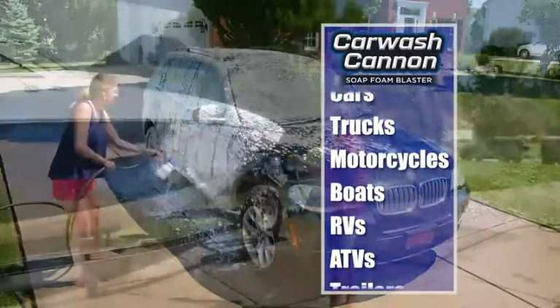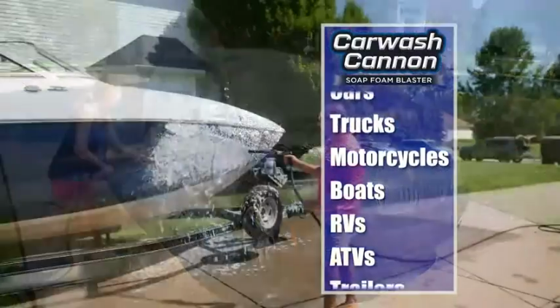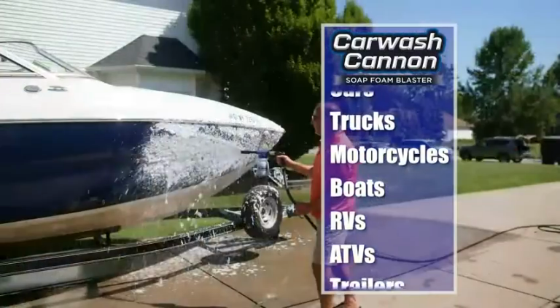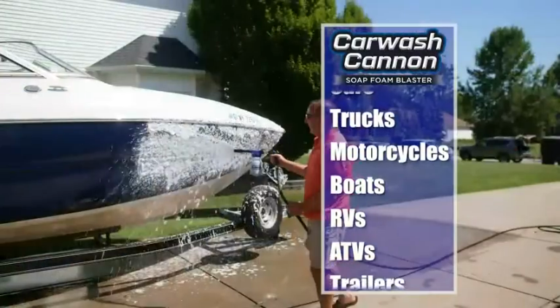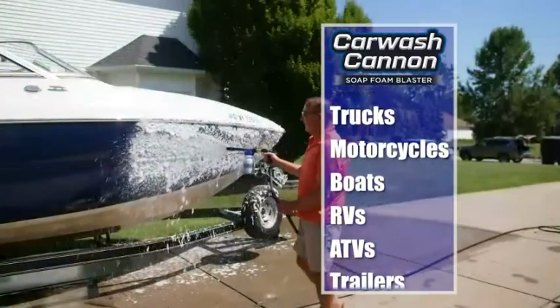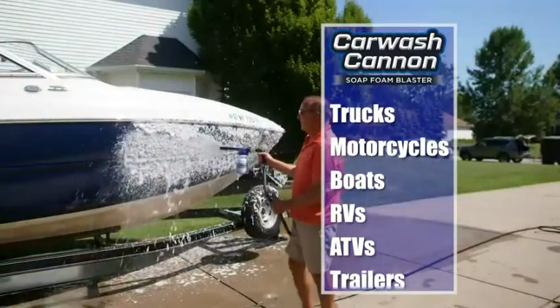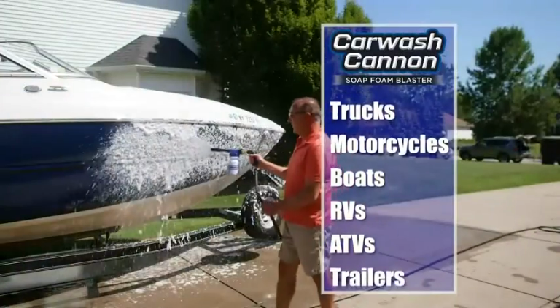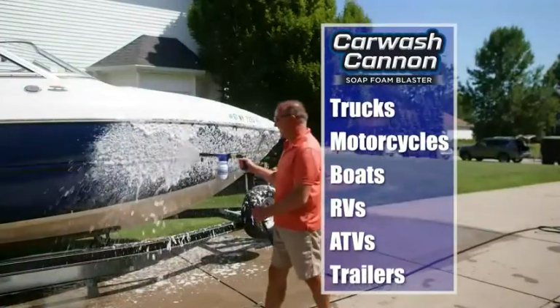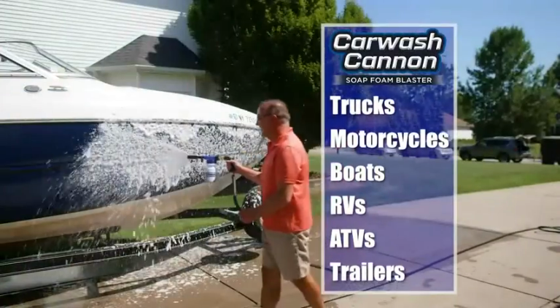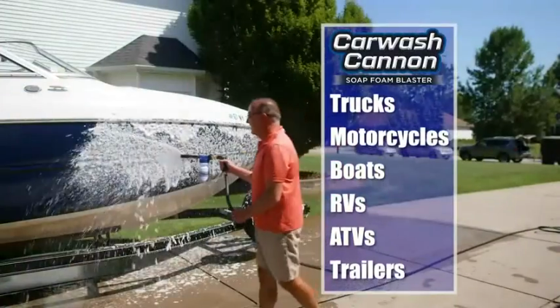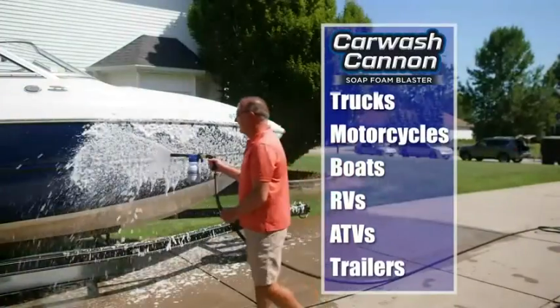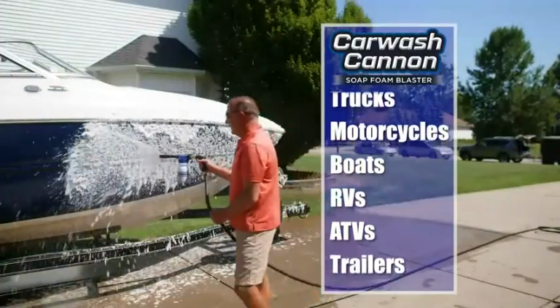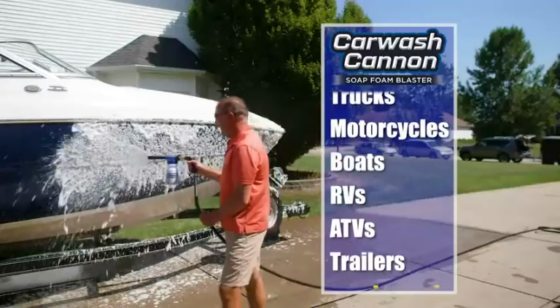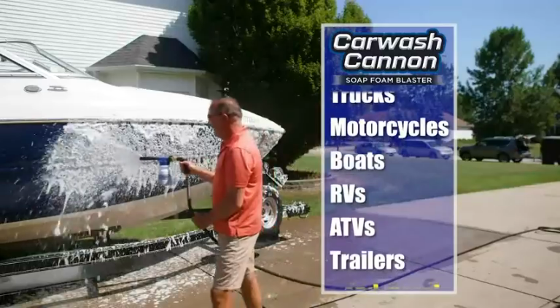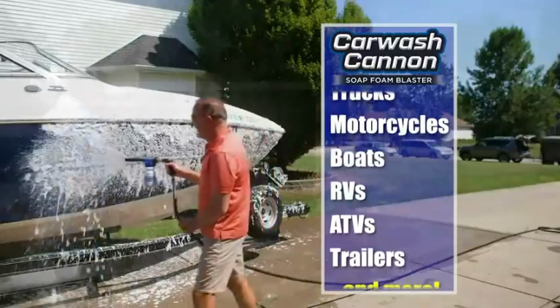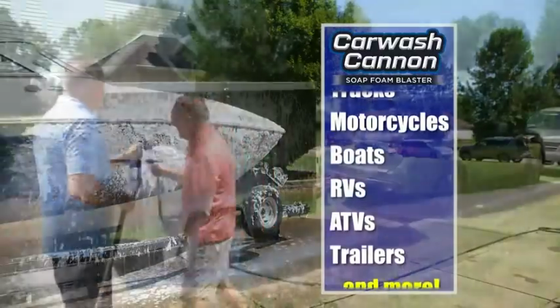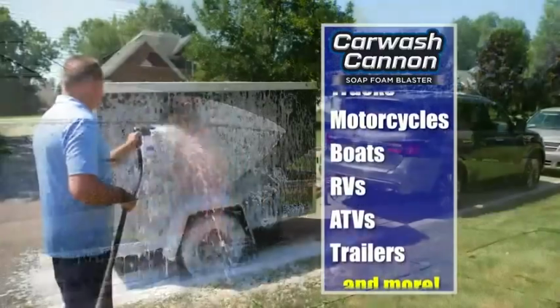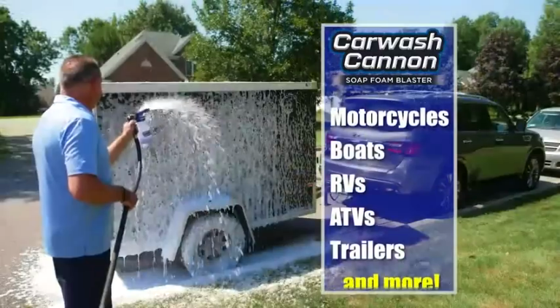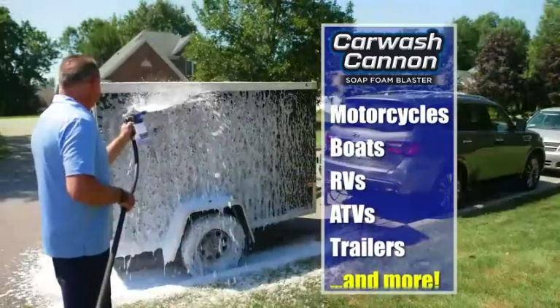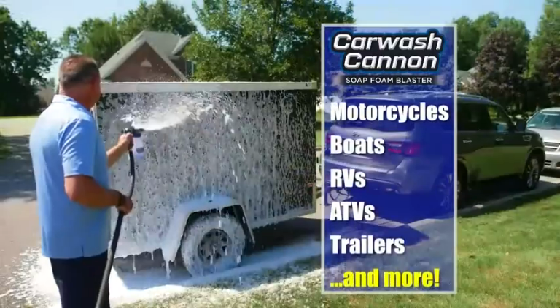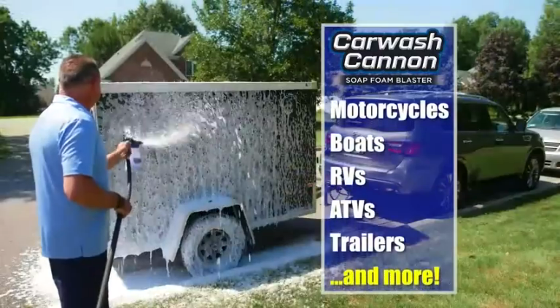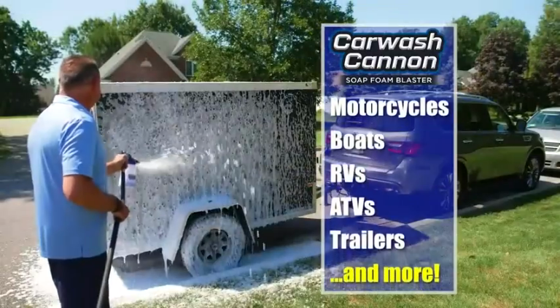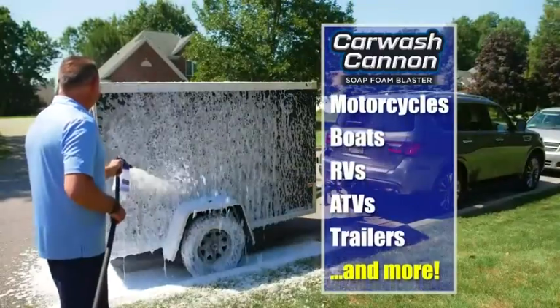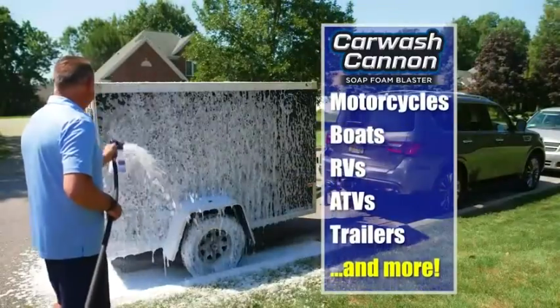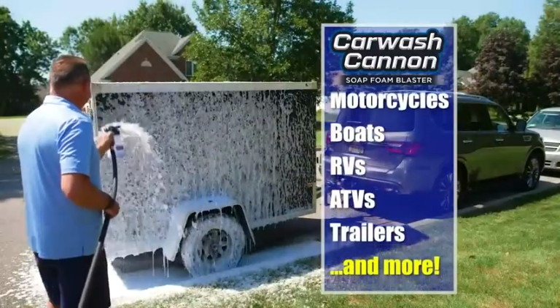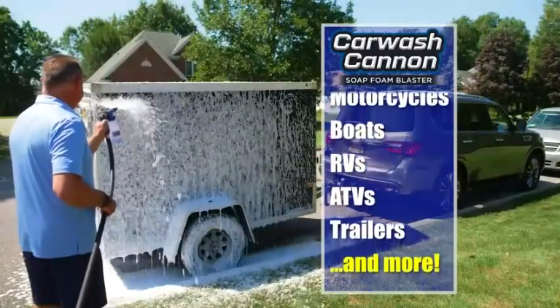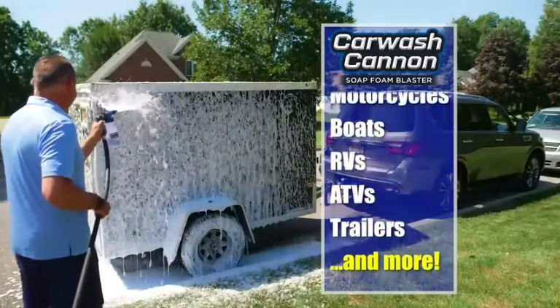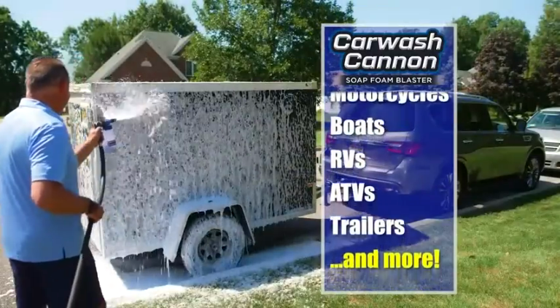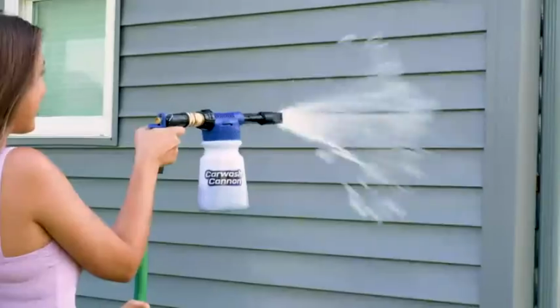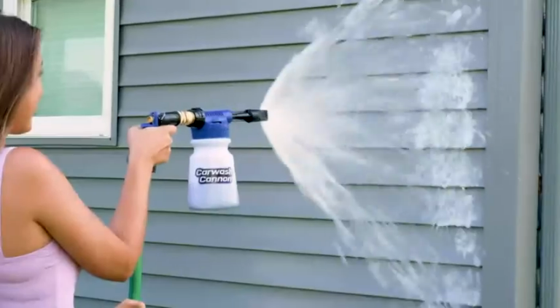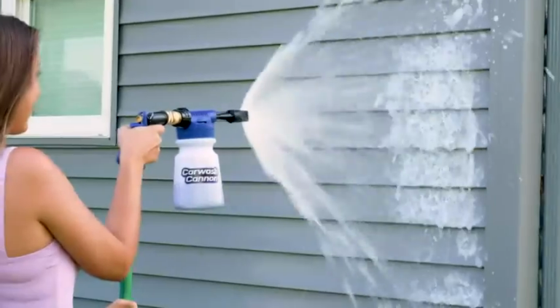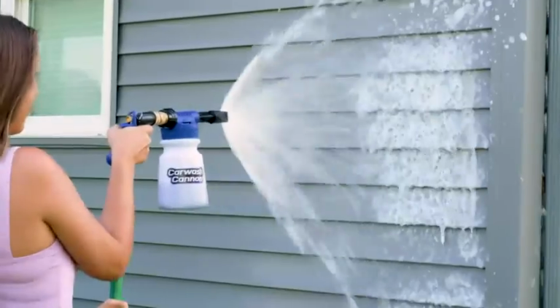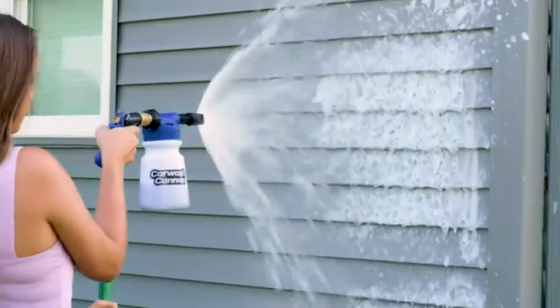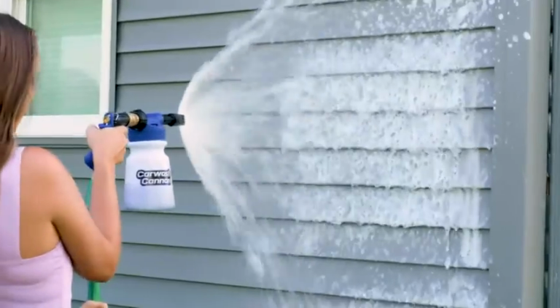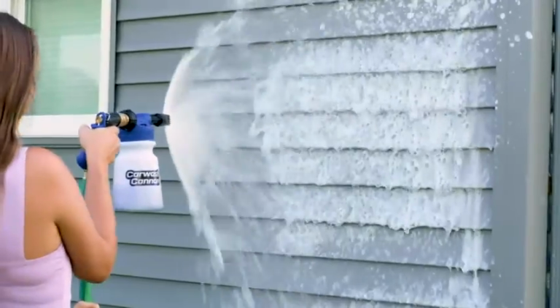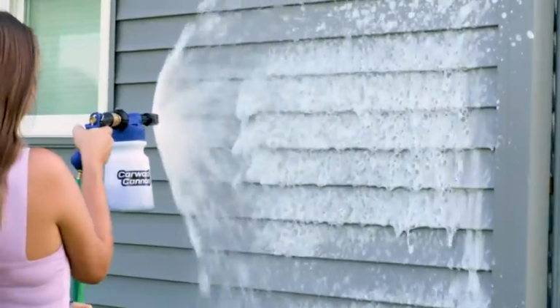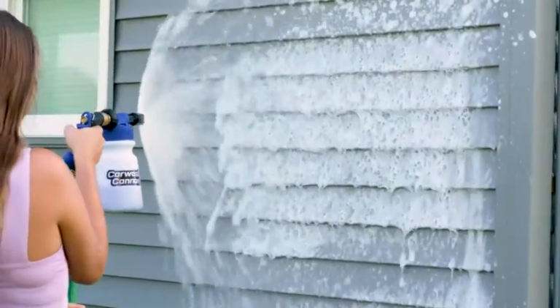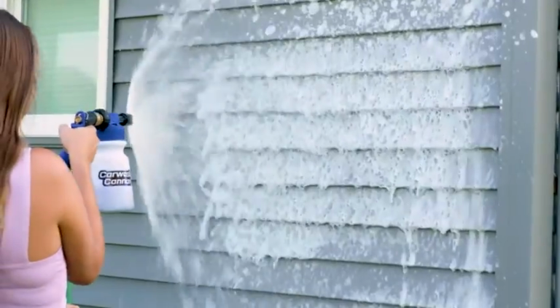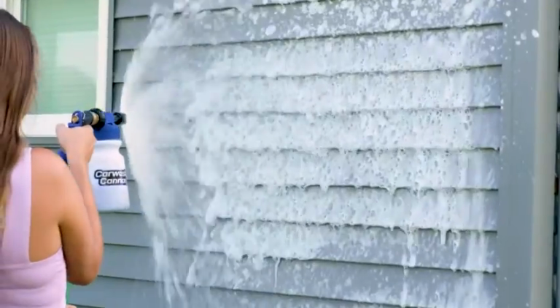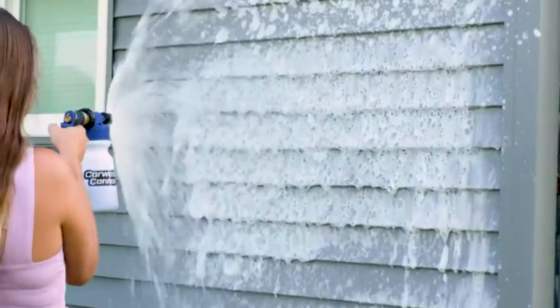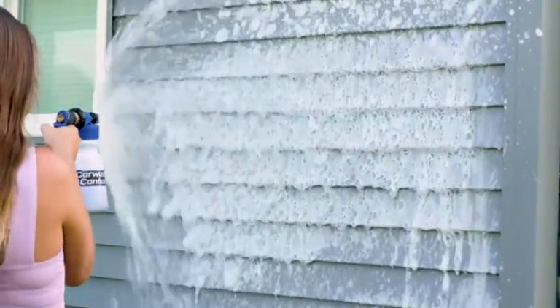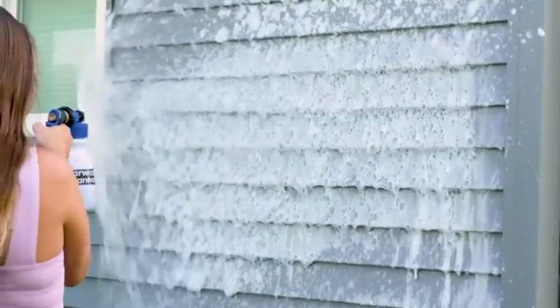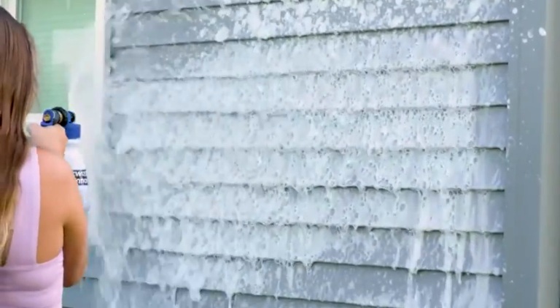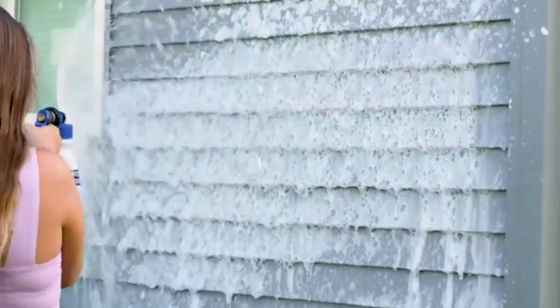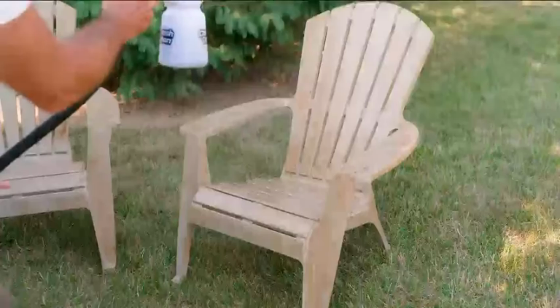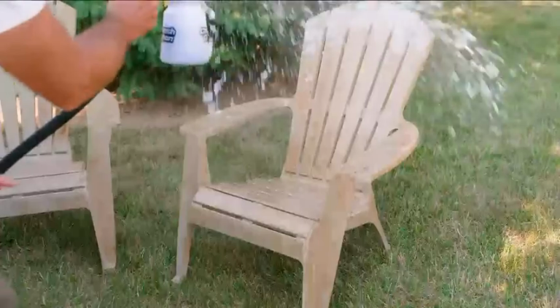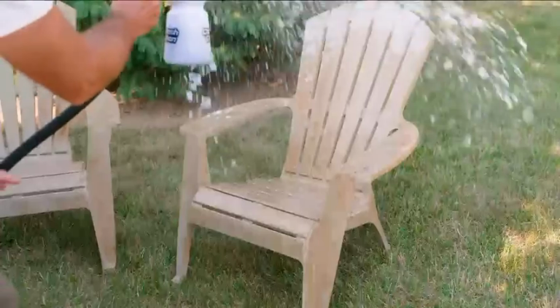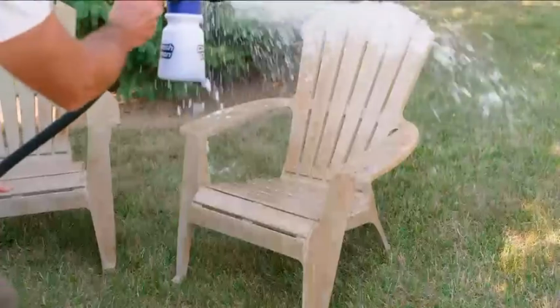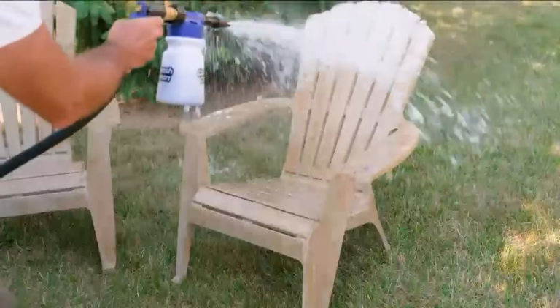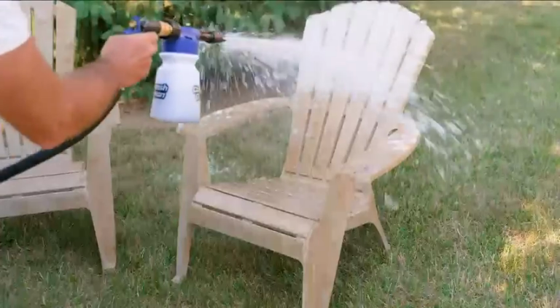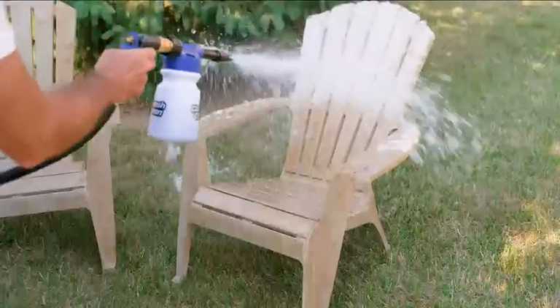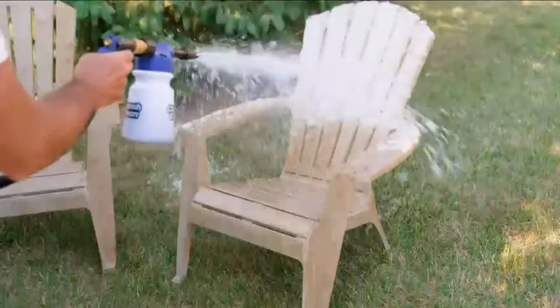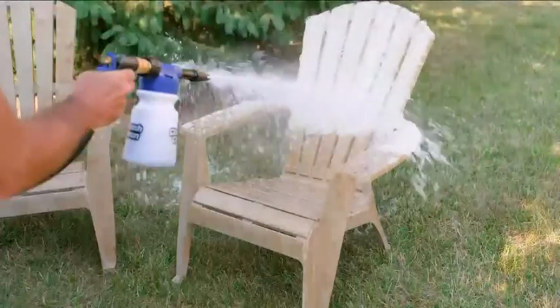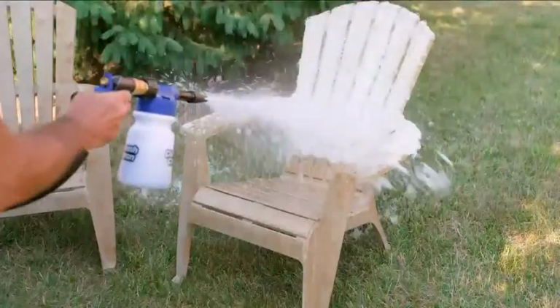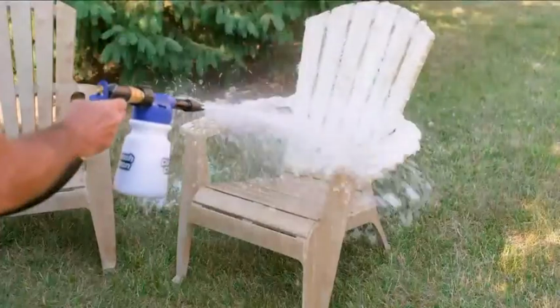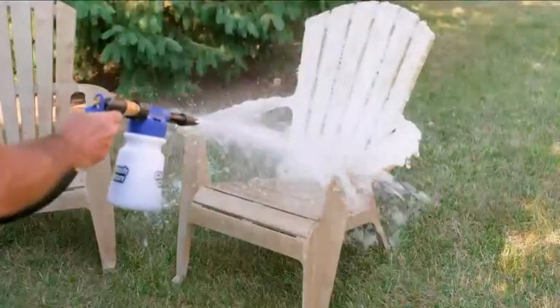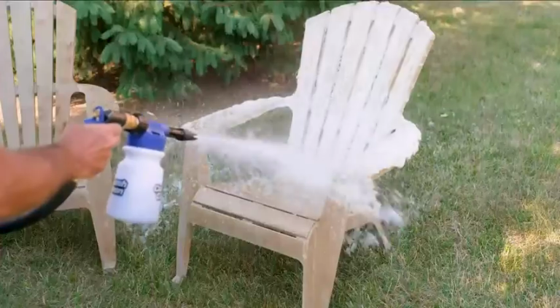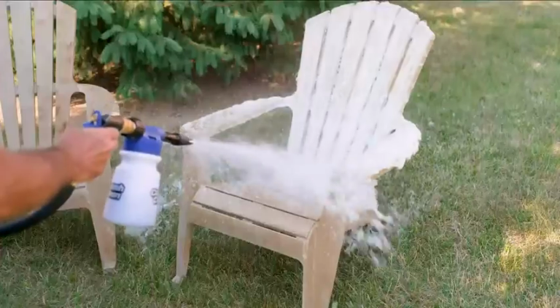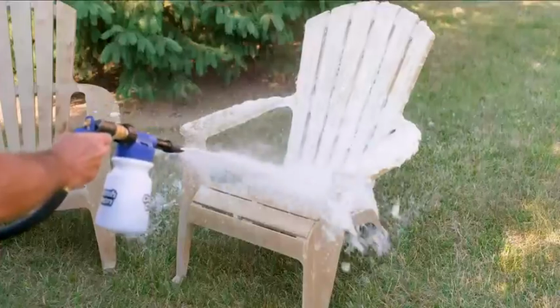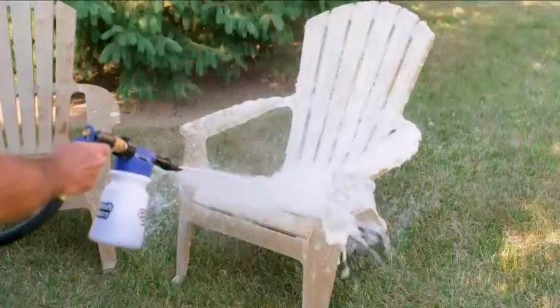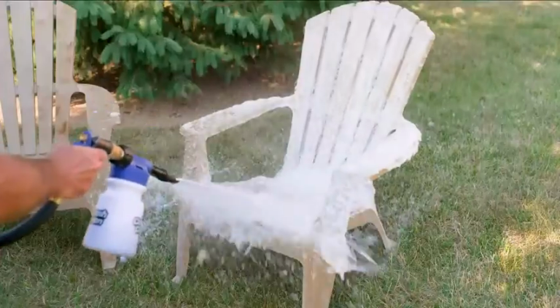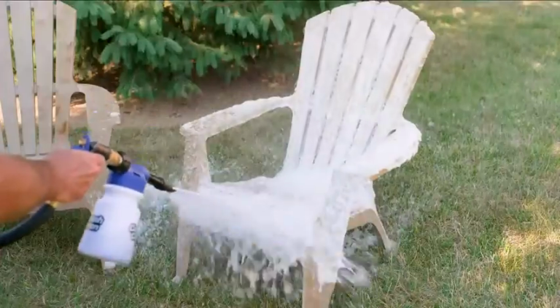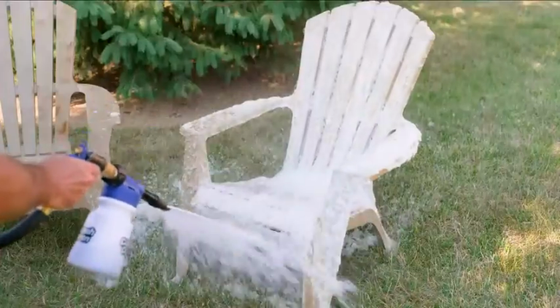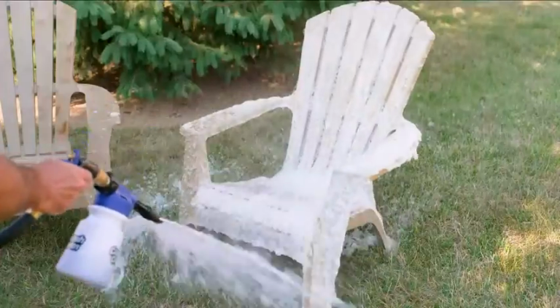Use Car Wash Cannon on your cars, motorcycles, boats, ATVs, trailers, and more. Or even clean the siding on your home. And it's perfect for restoring patio furniture.